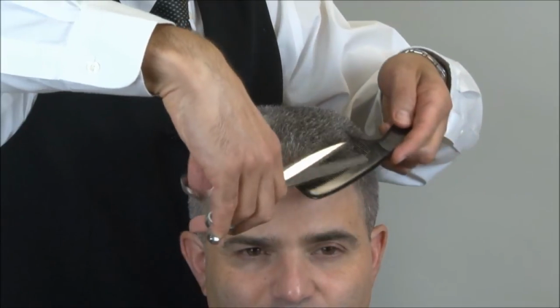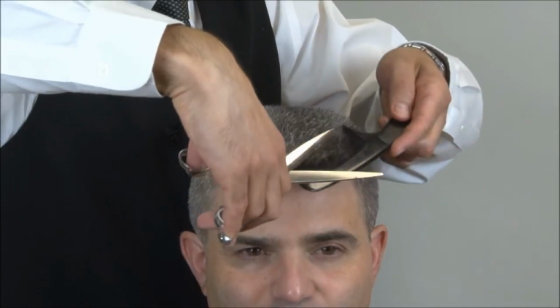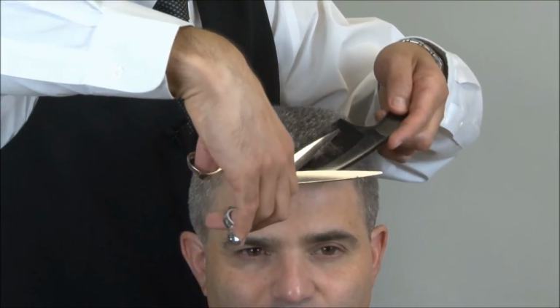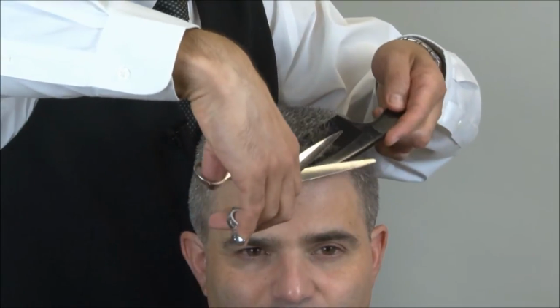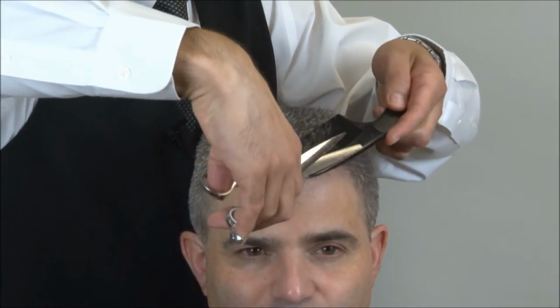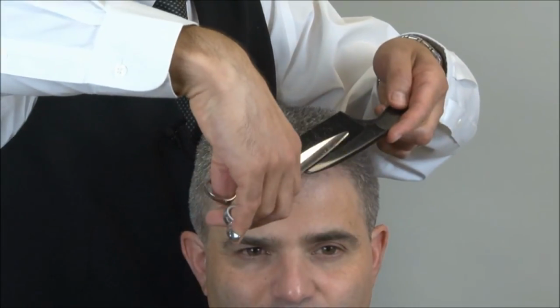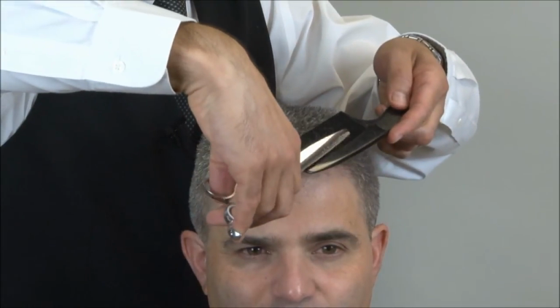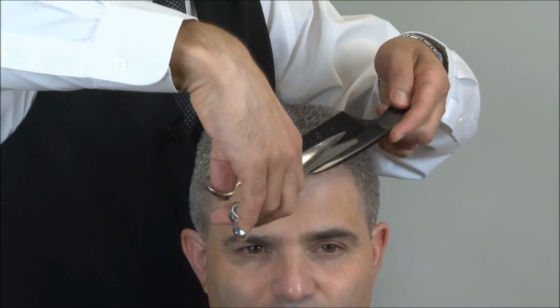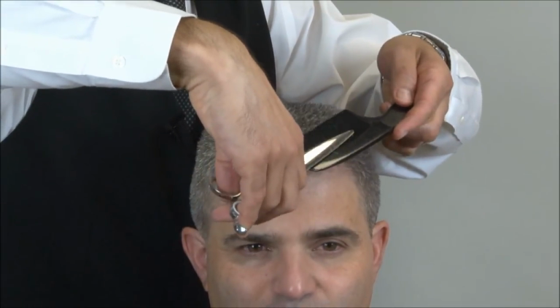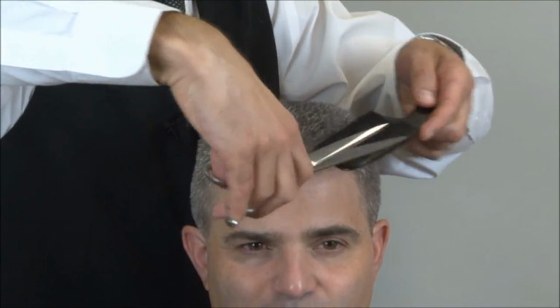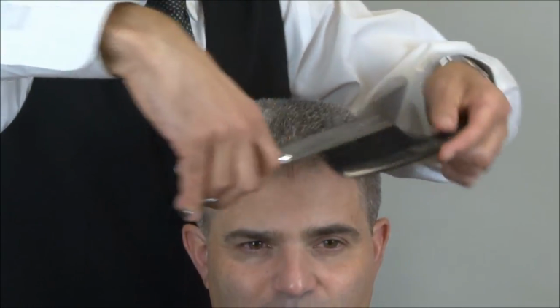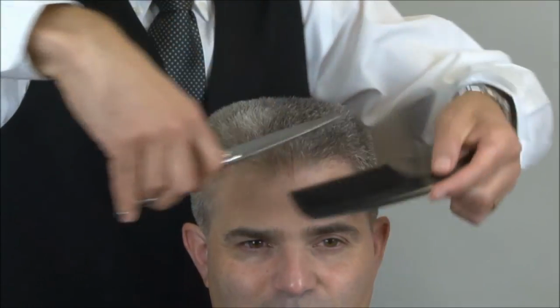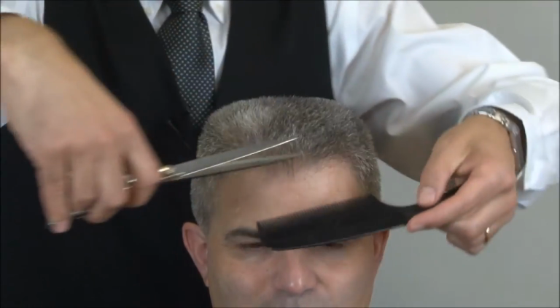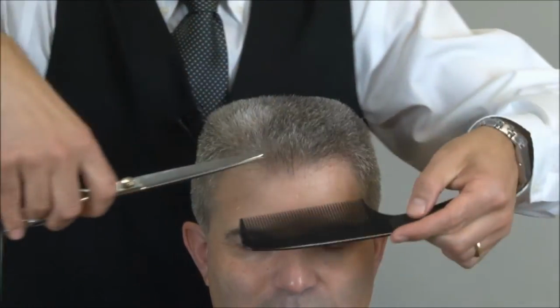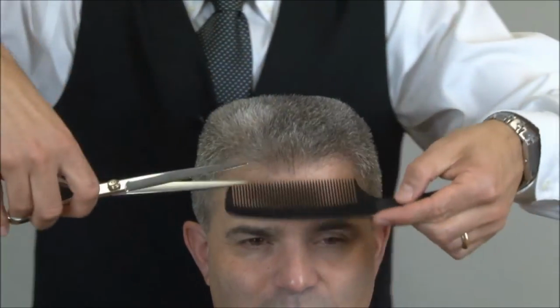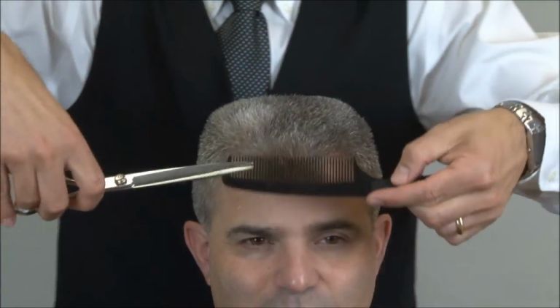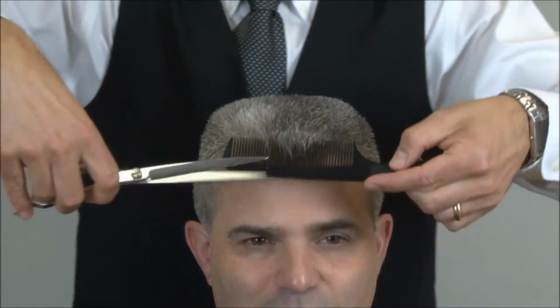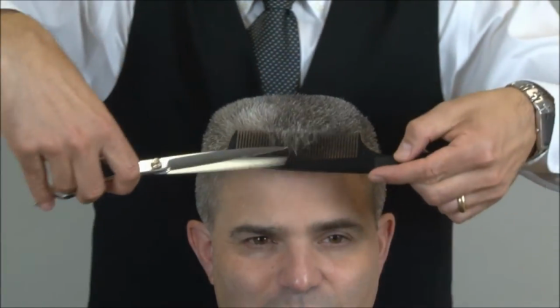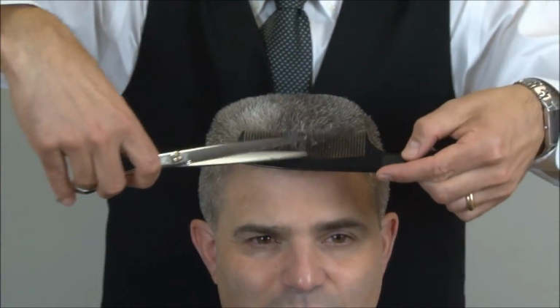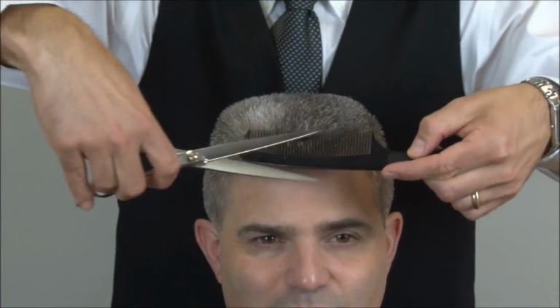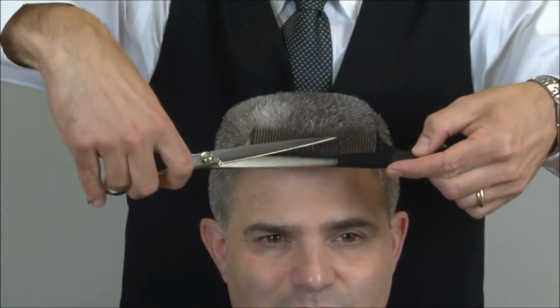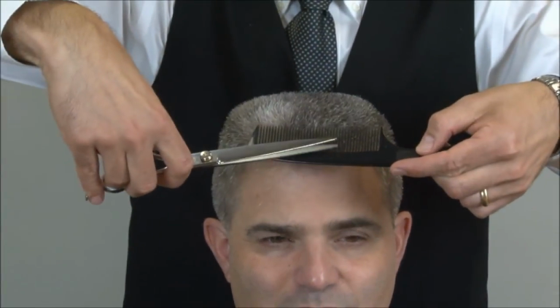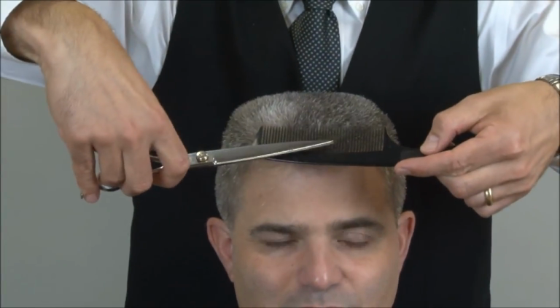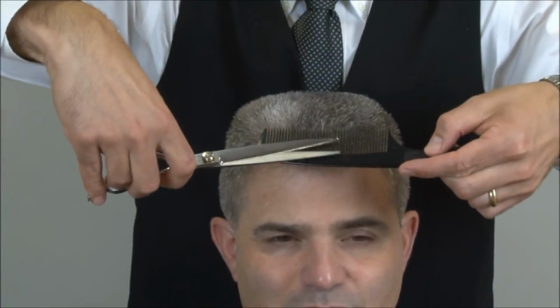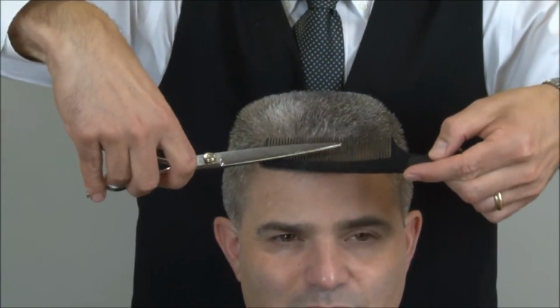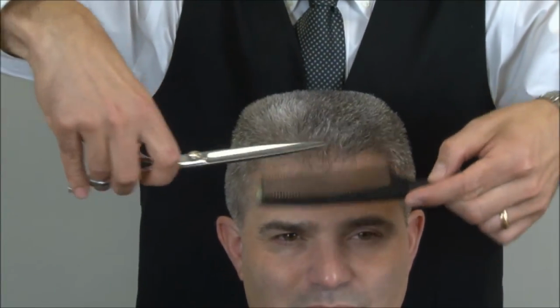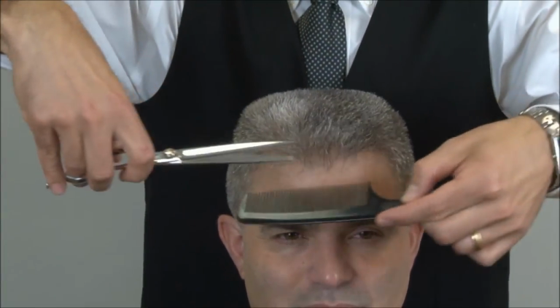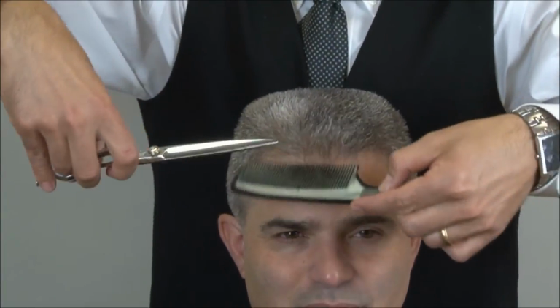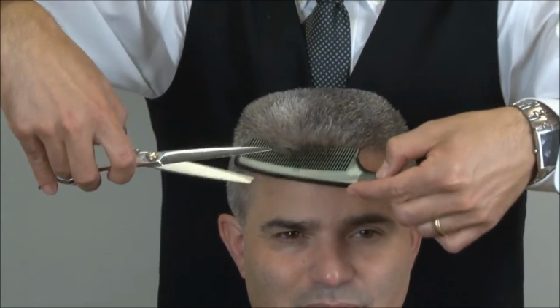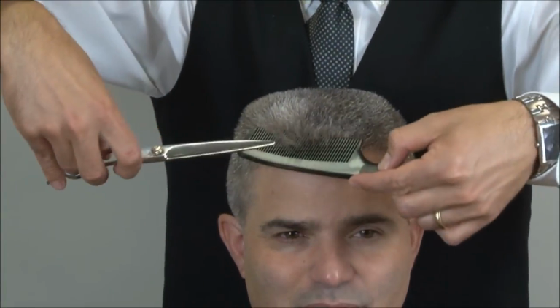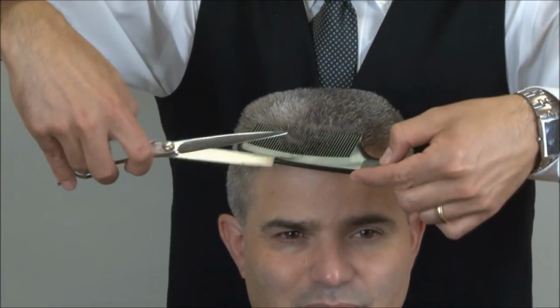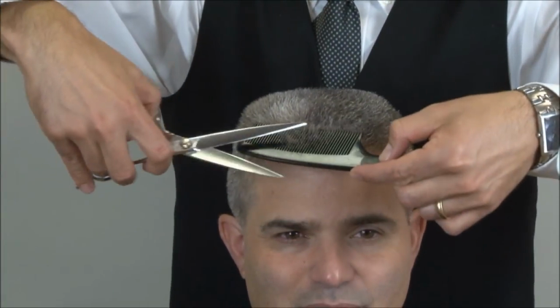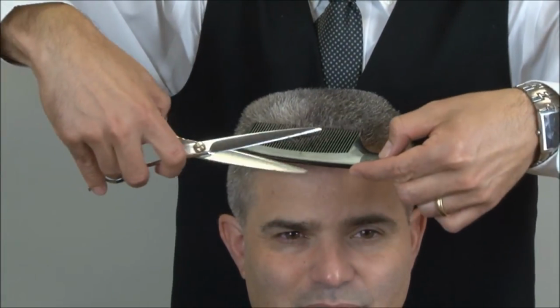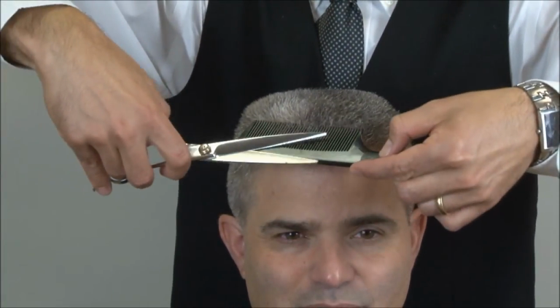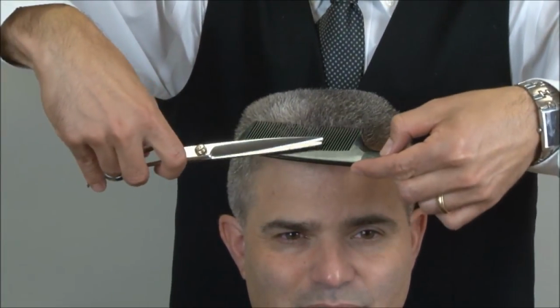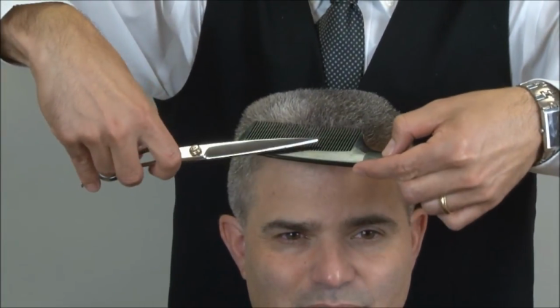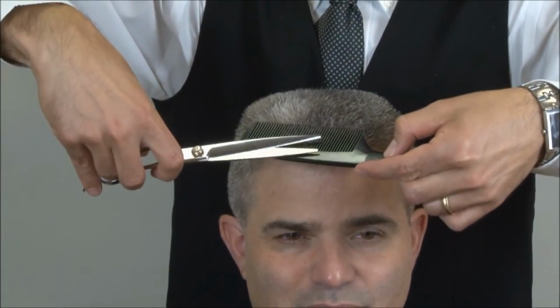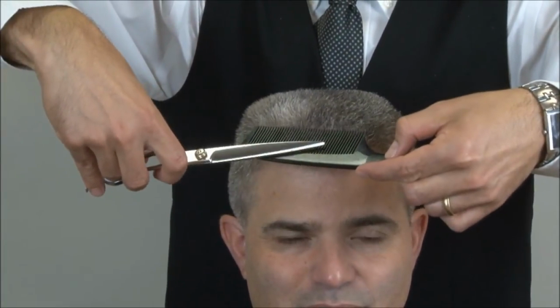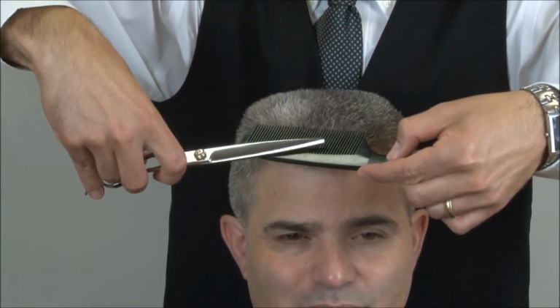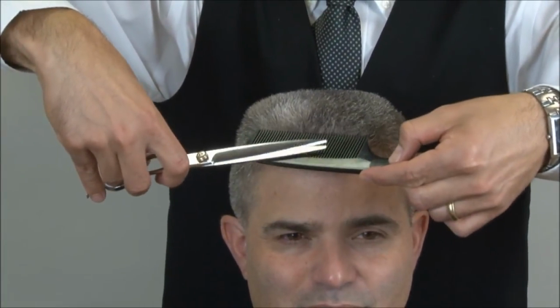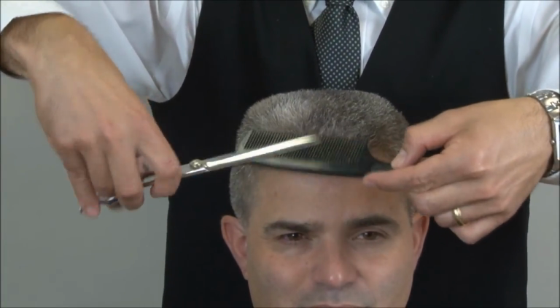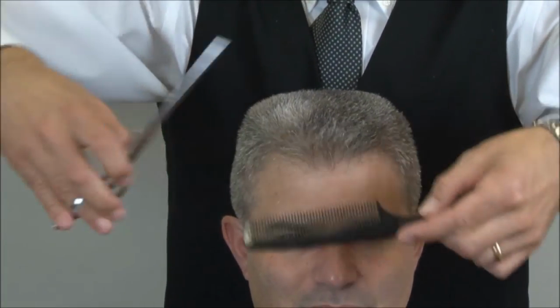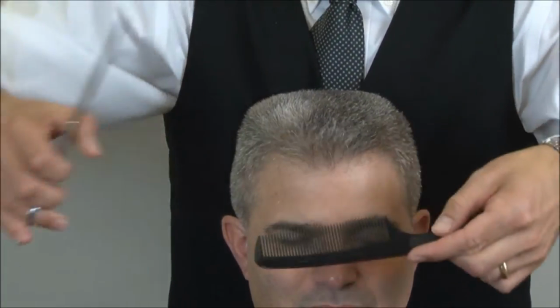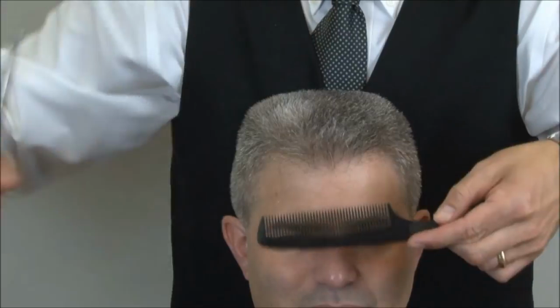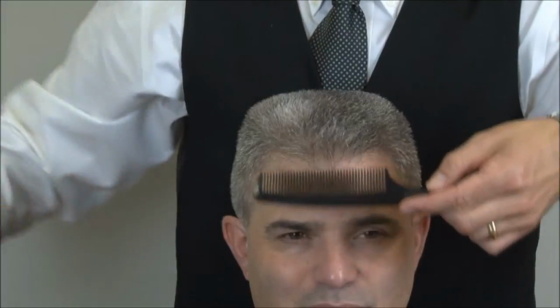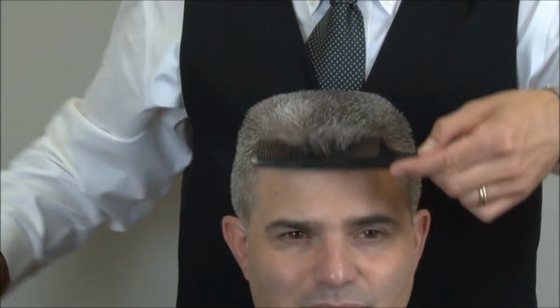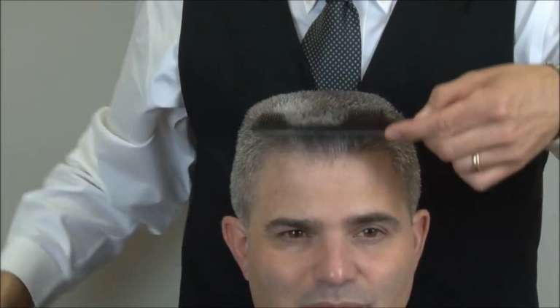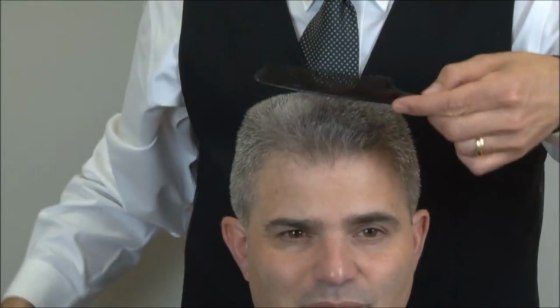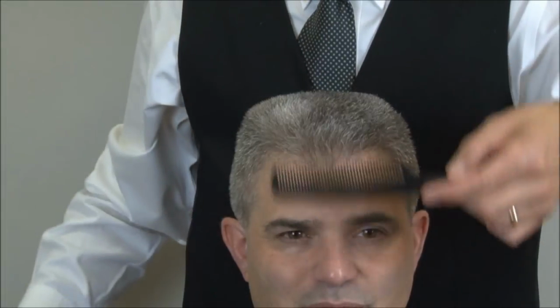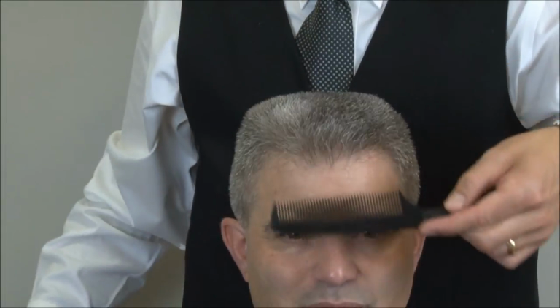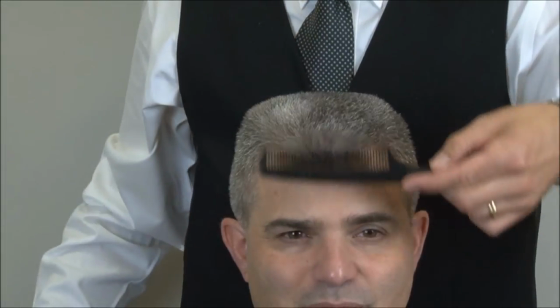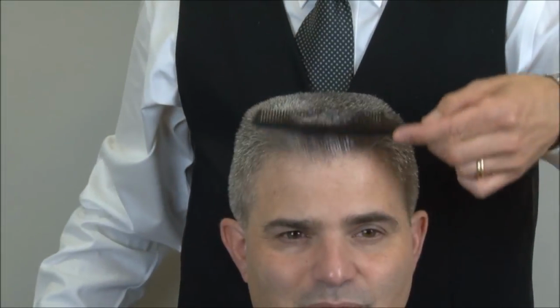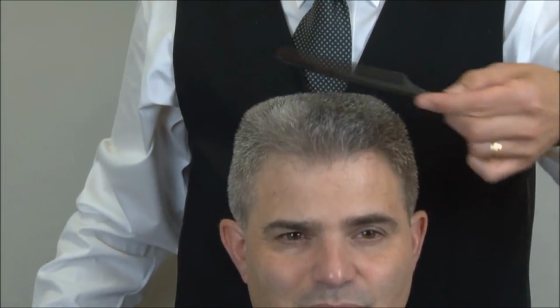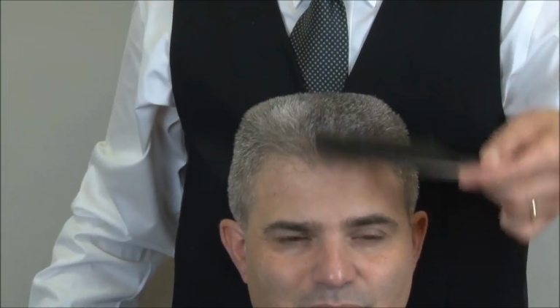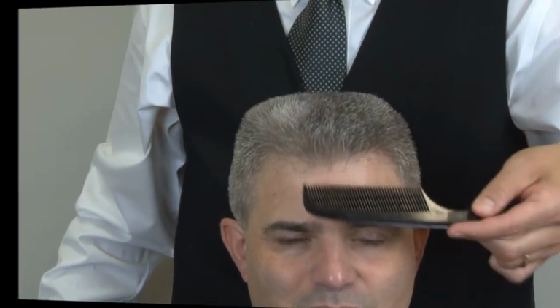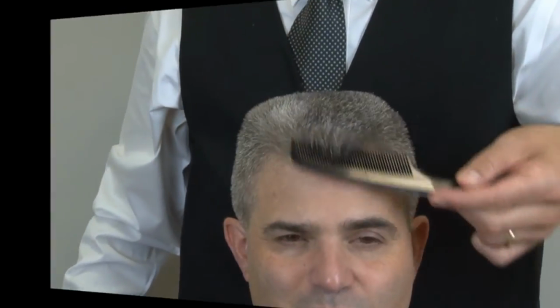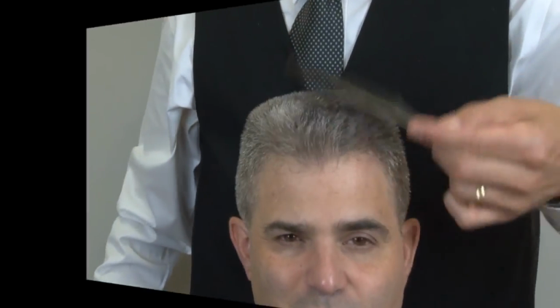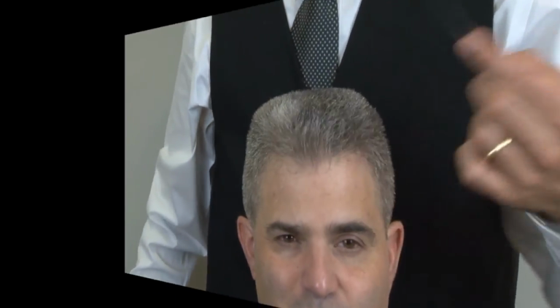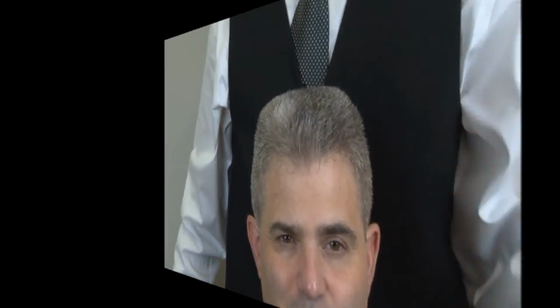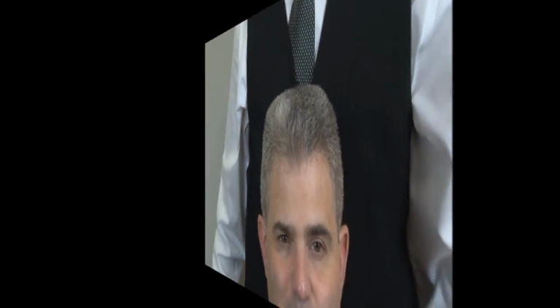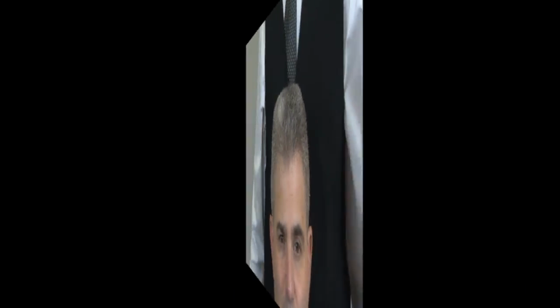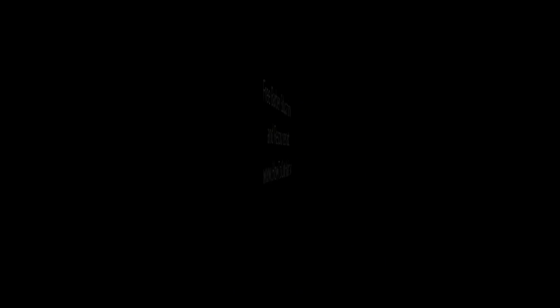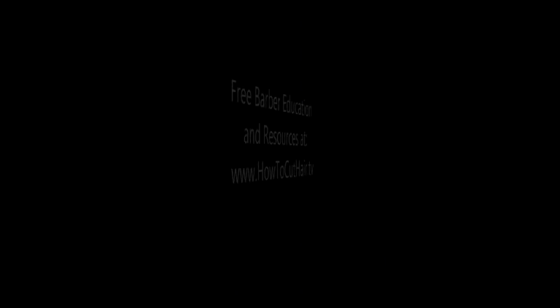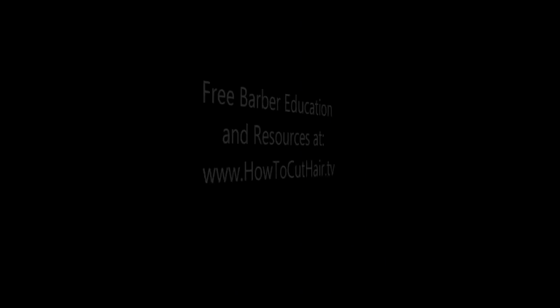So now we're done with that. The haircut is complete, and we're going to move on to the hot lather neck shave.